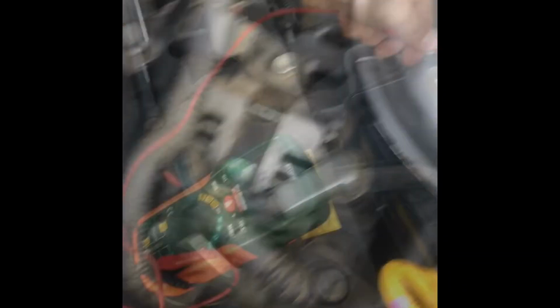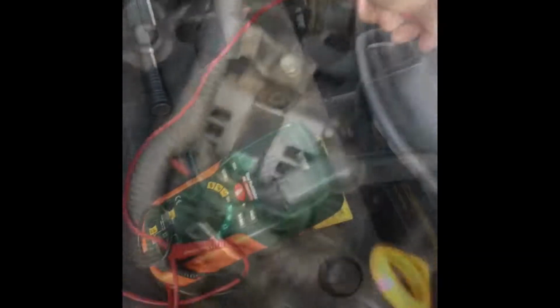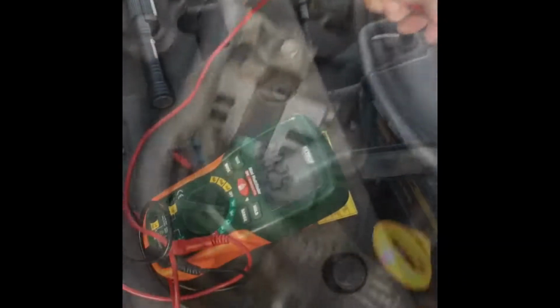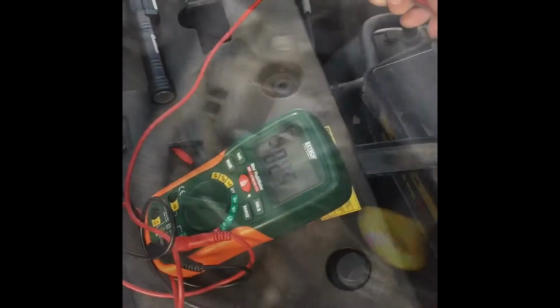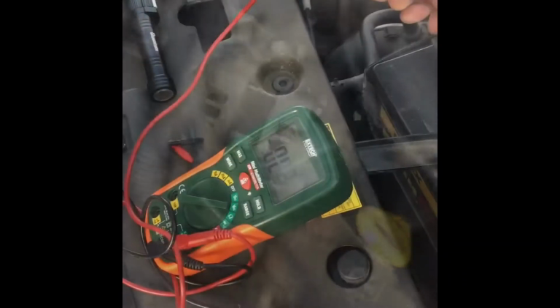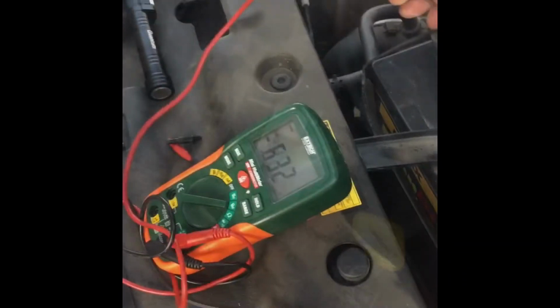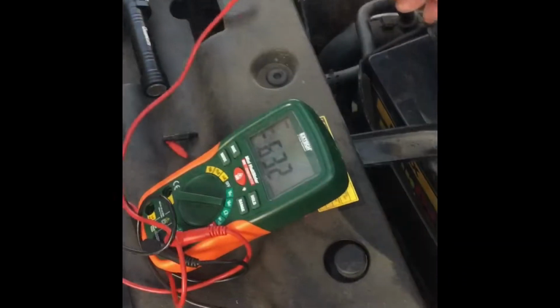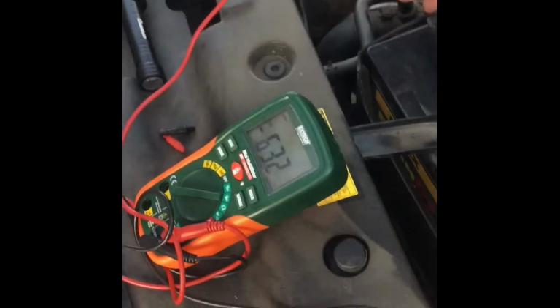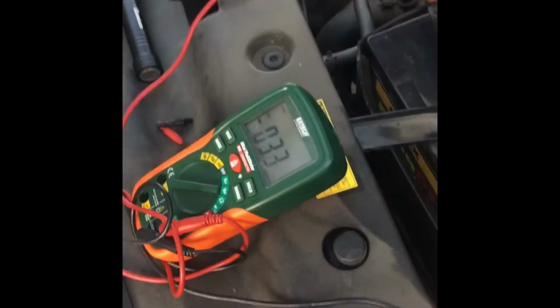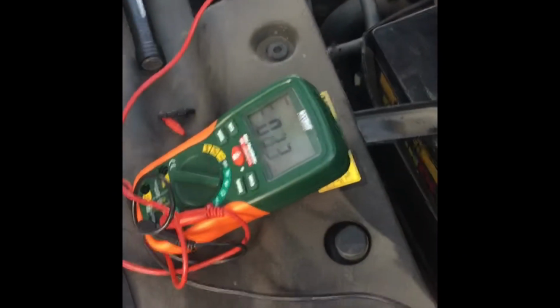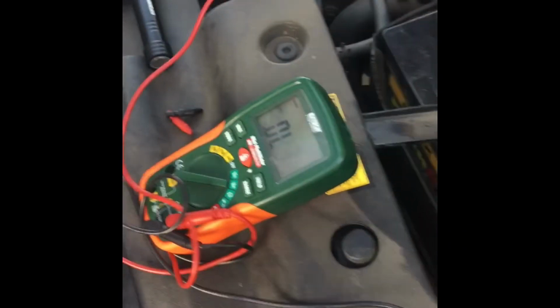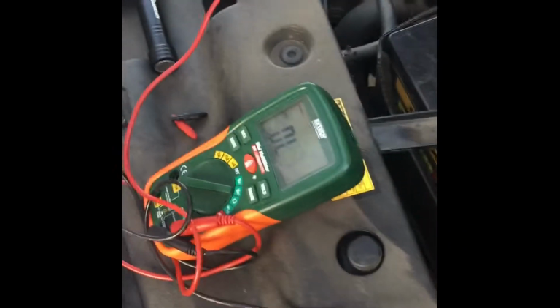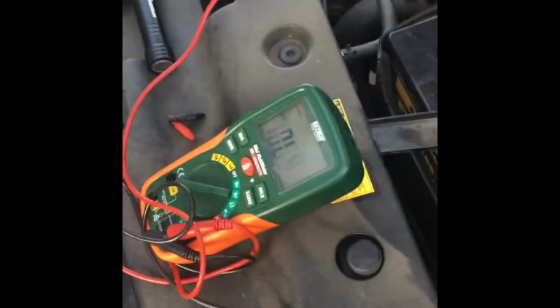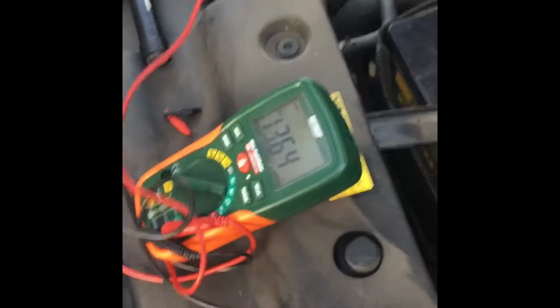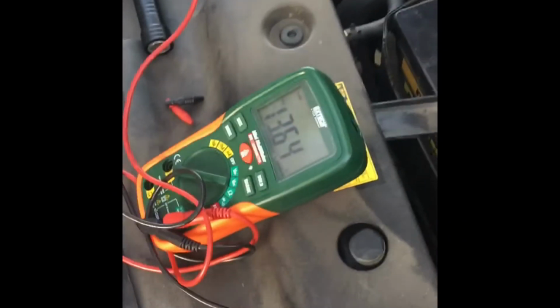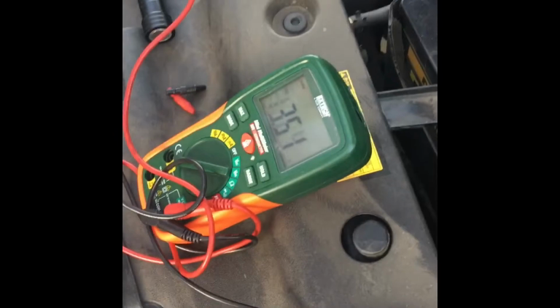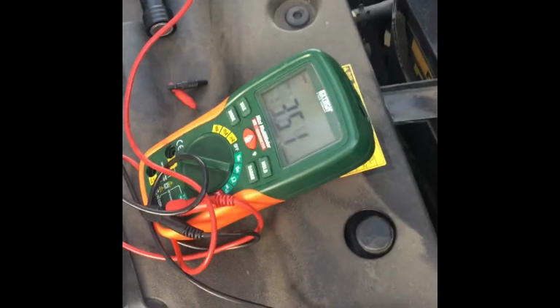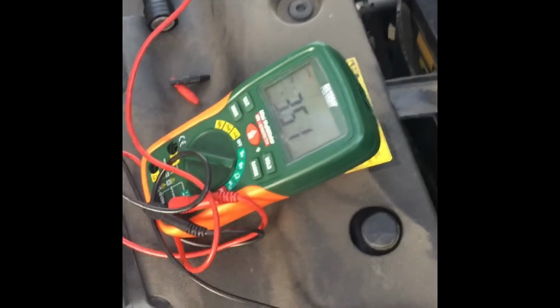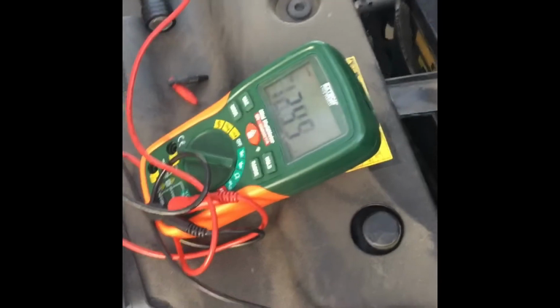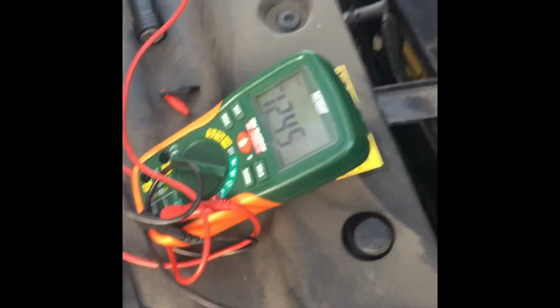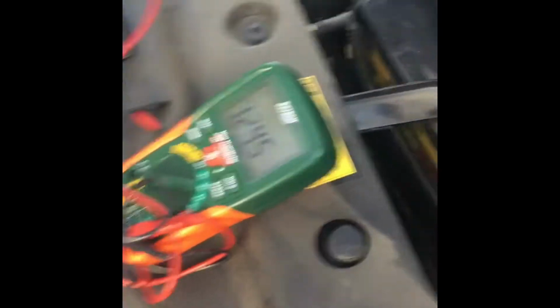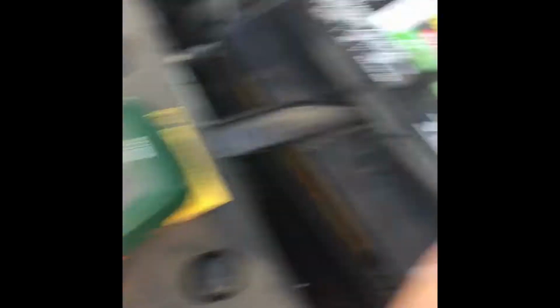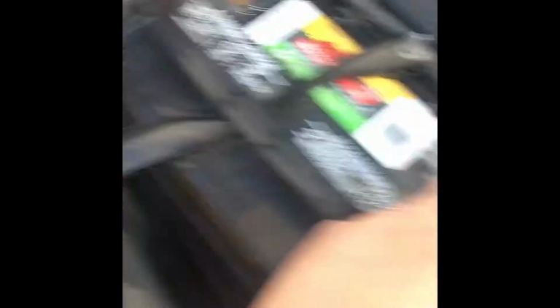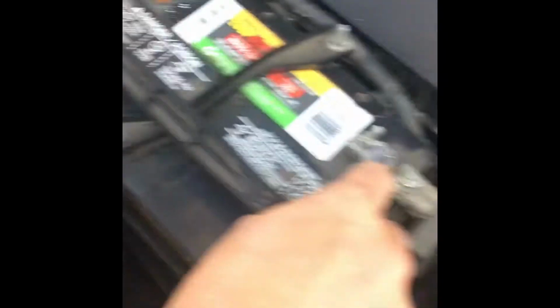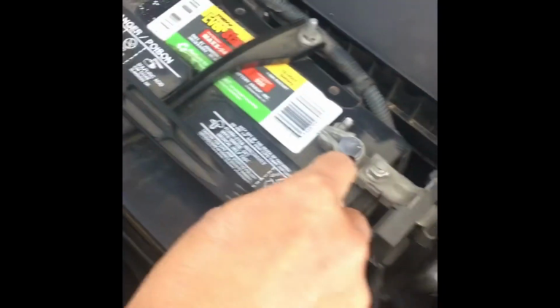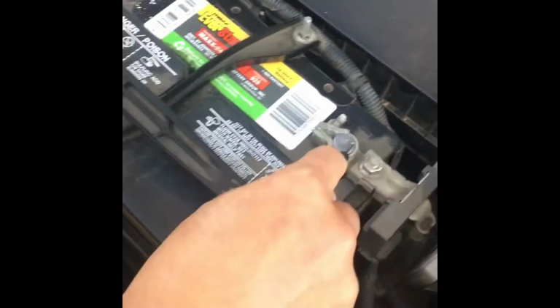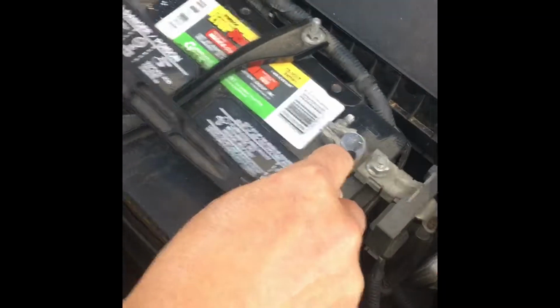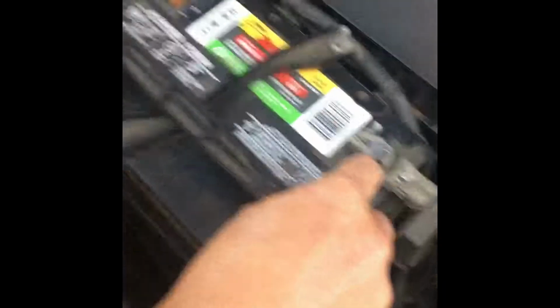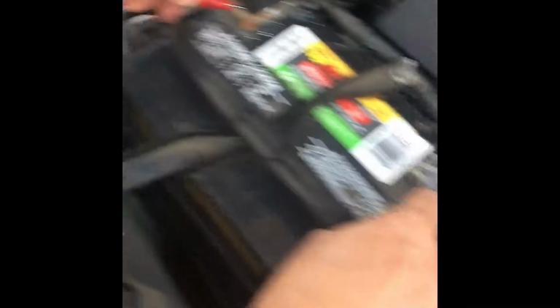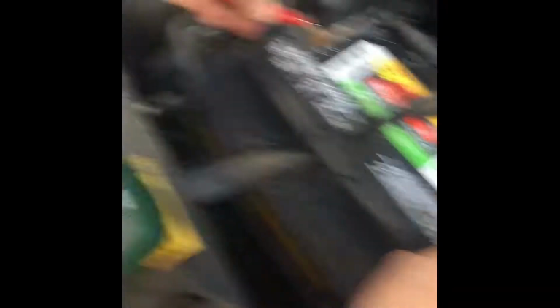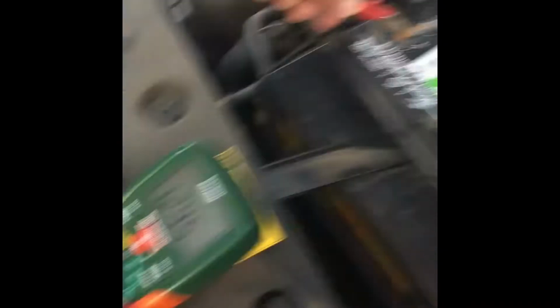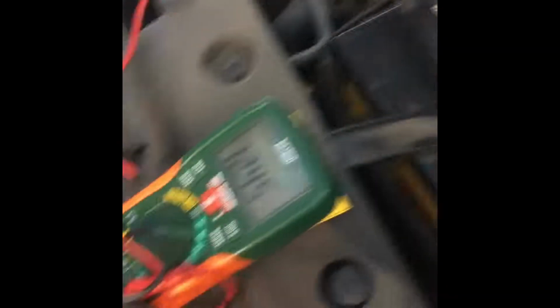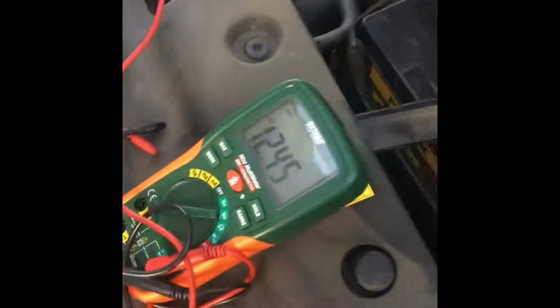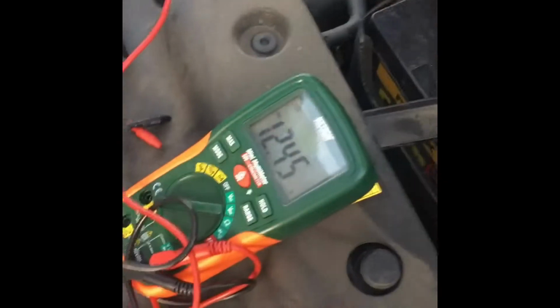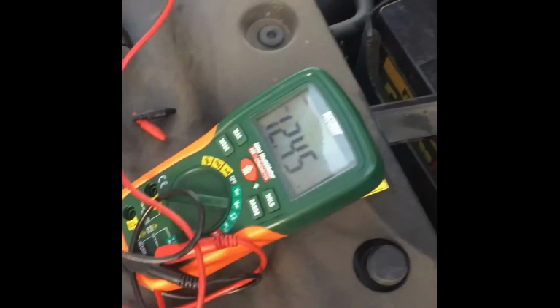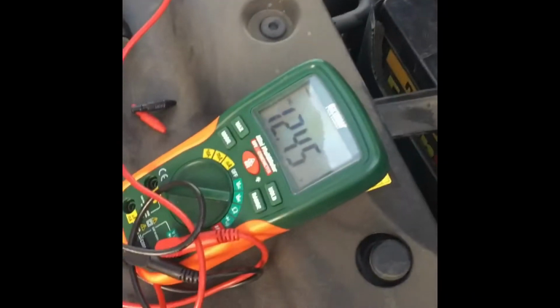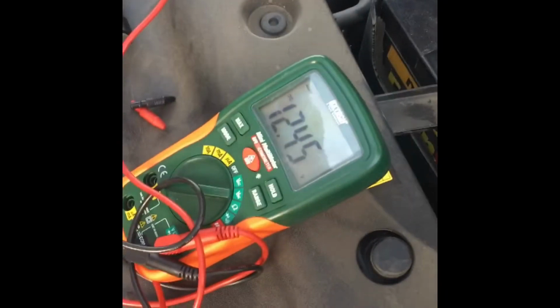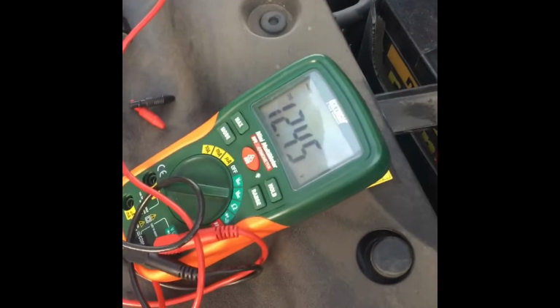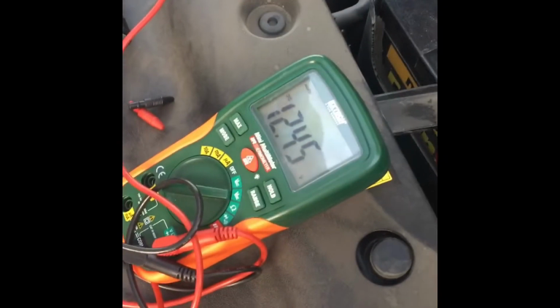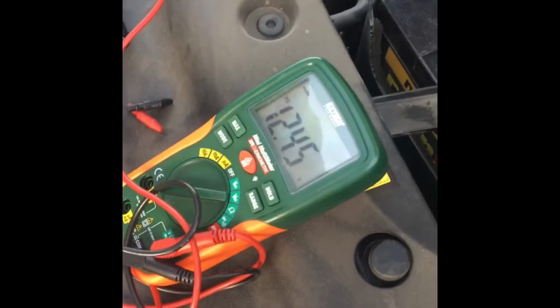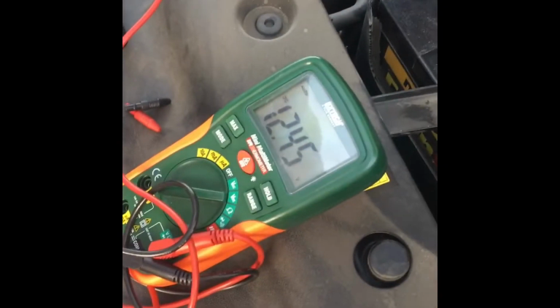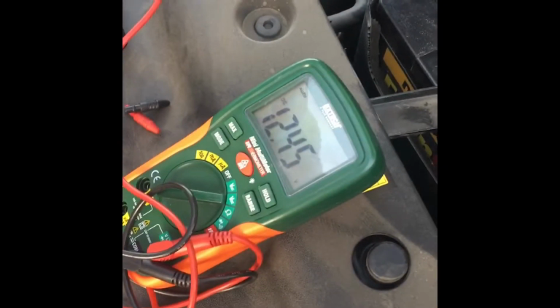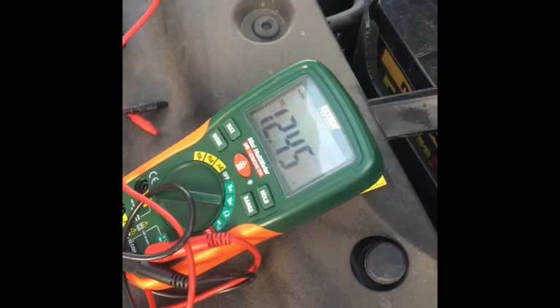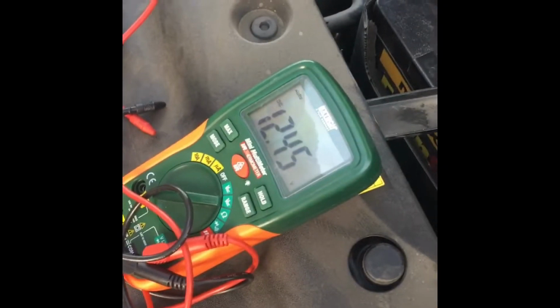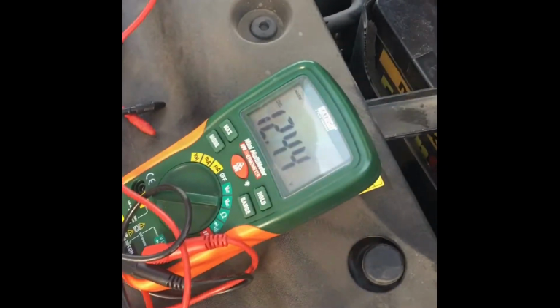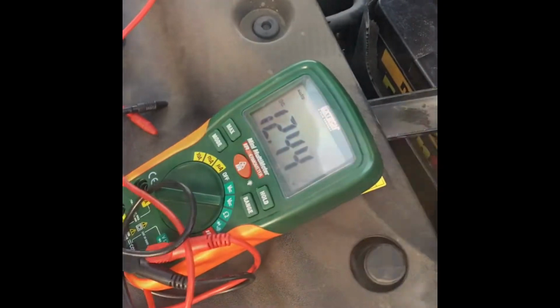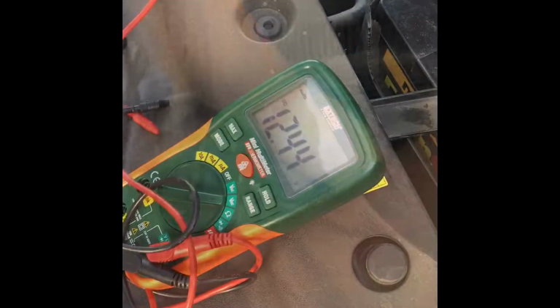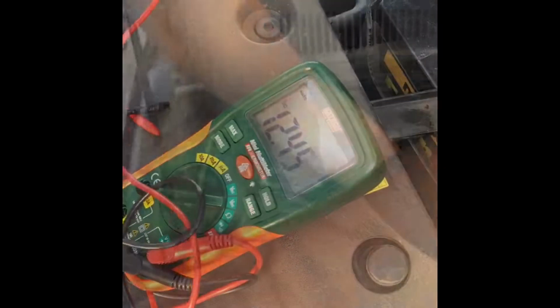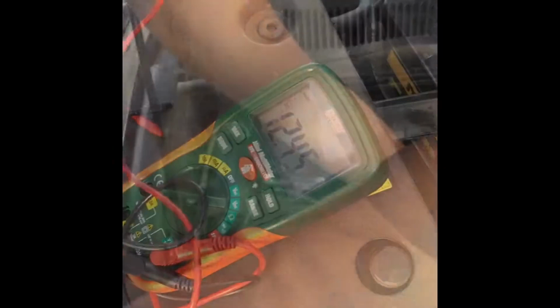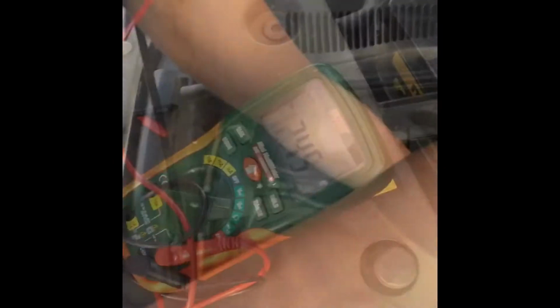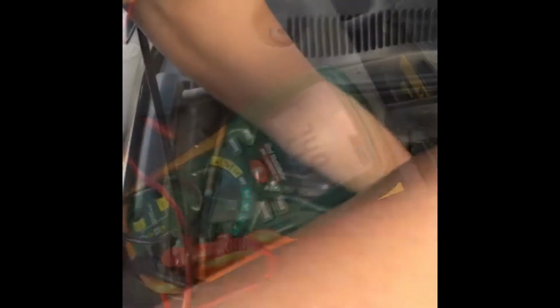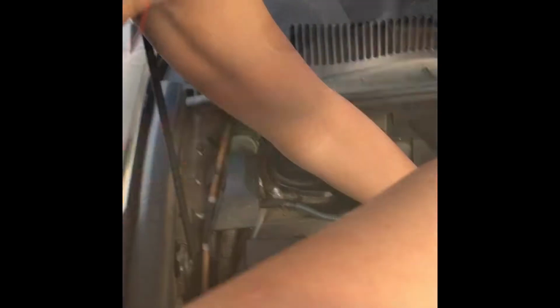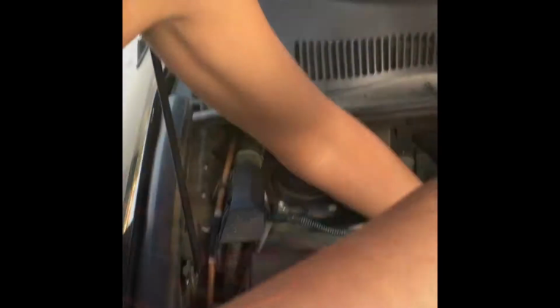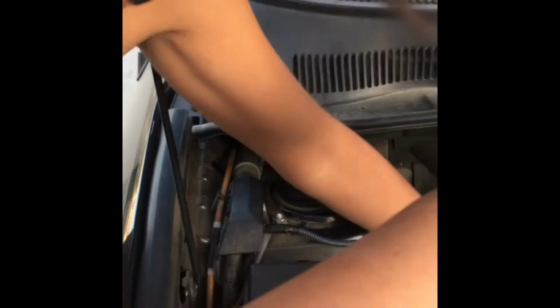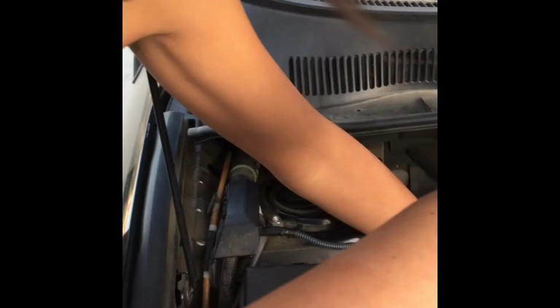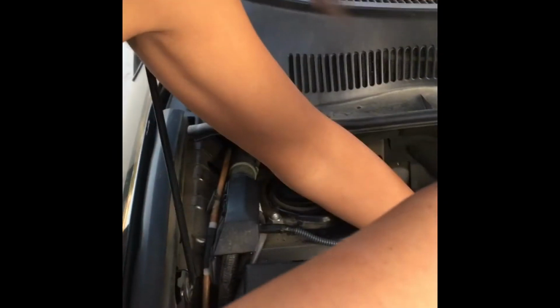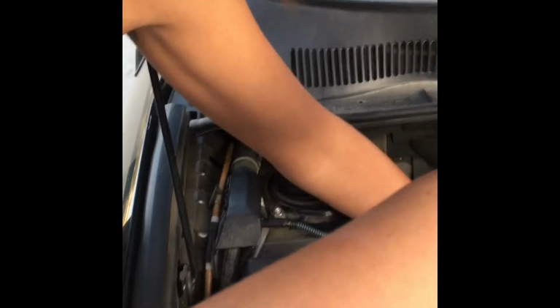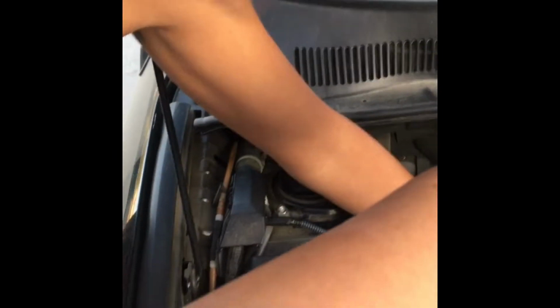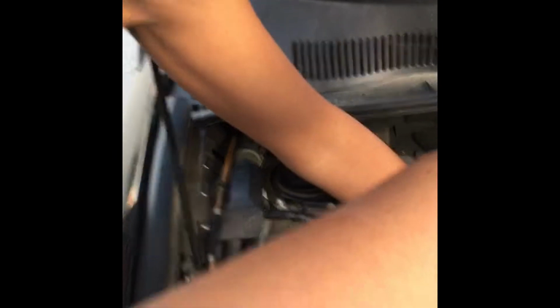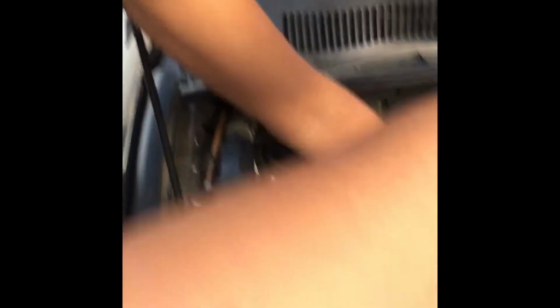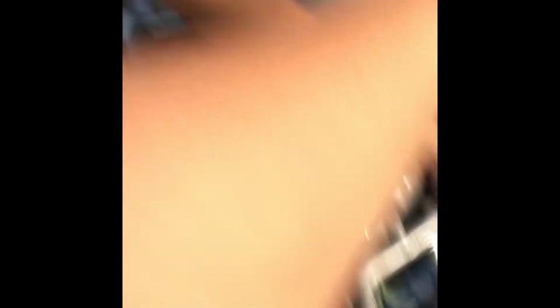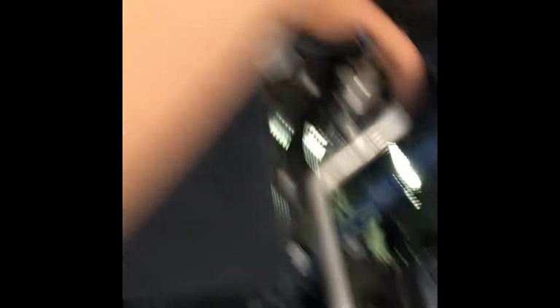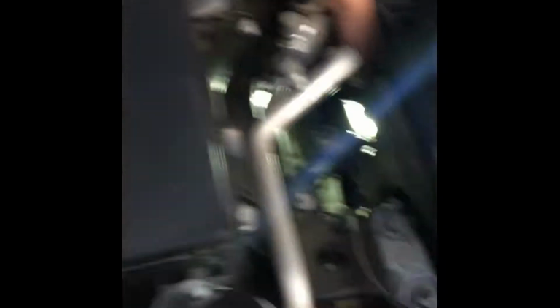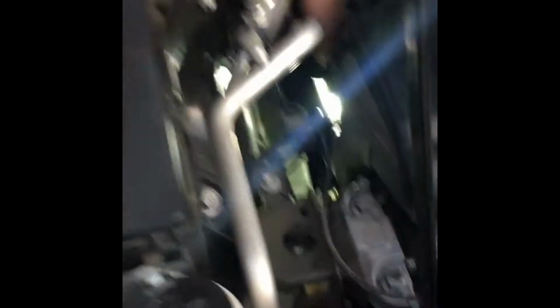Check if the battery voltage is 12 volts. First, remove the serpentine belt.